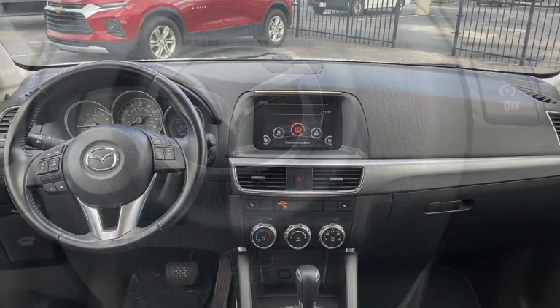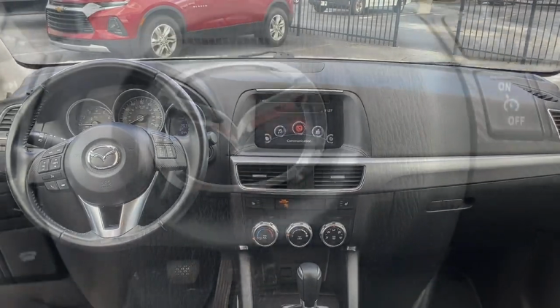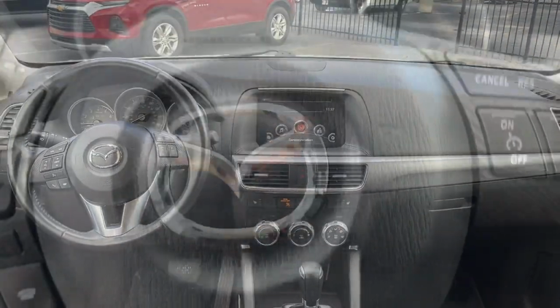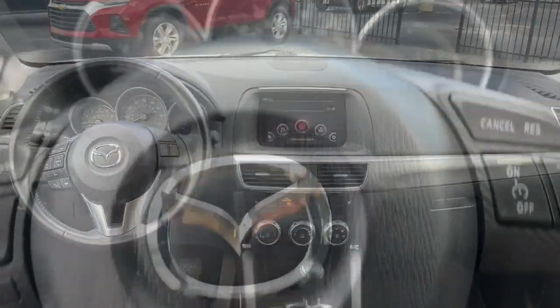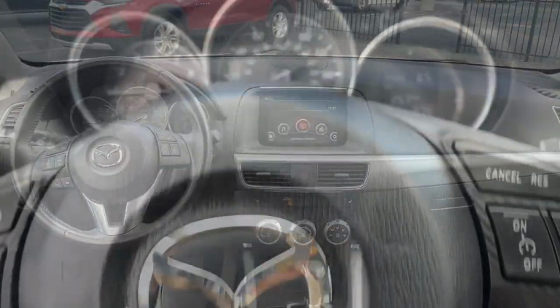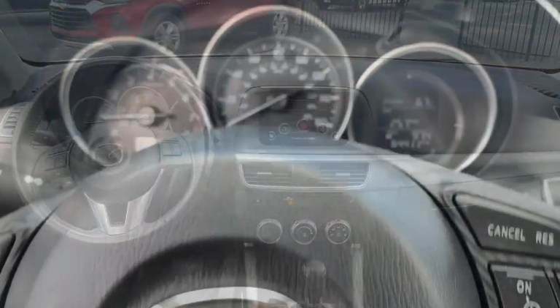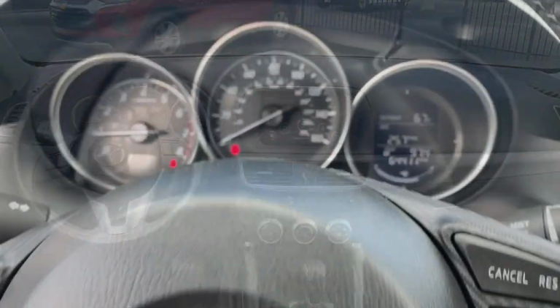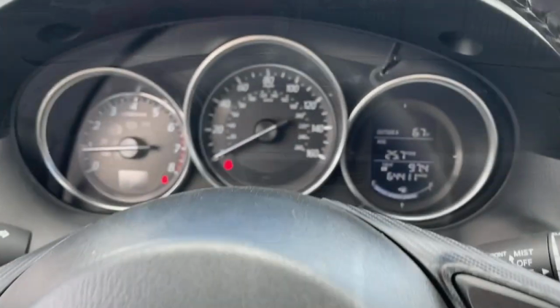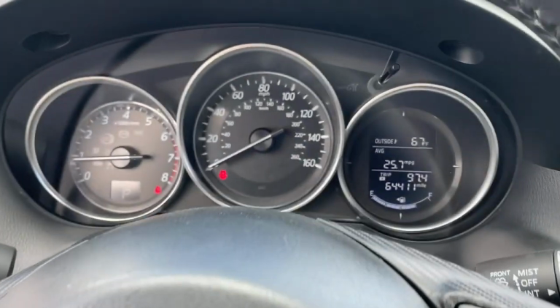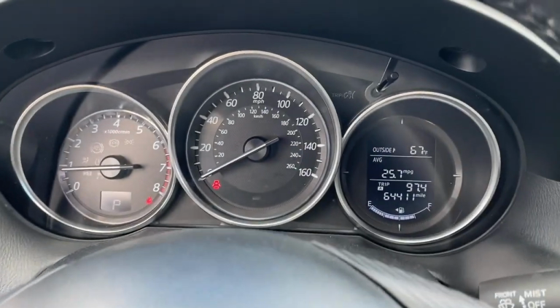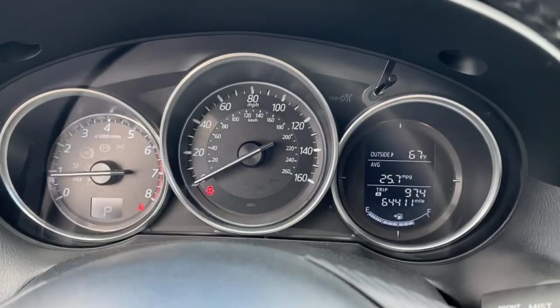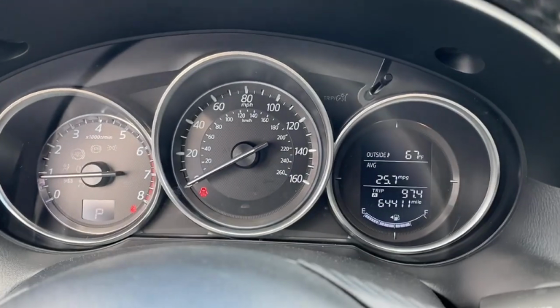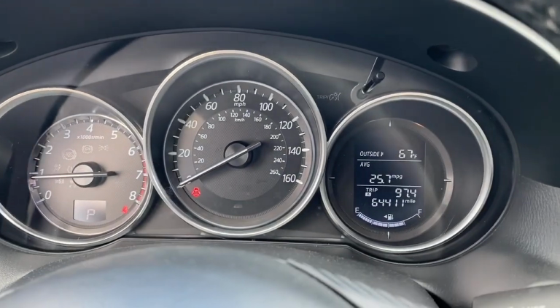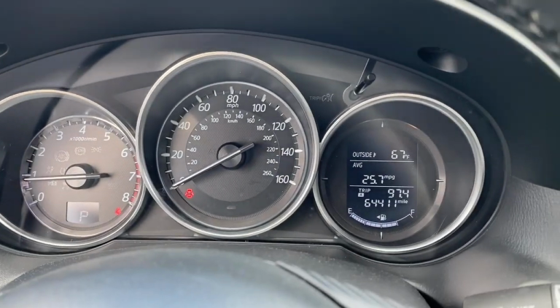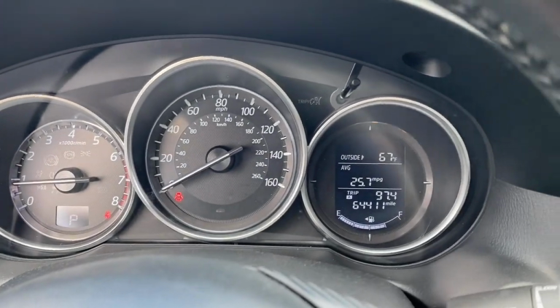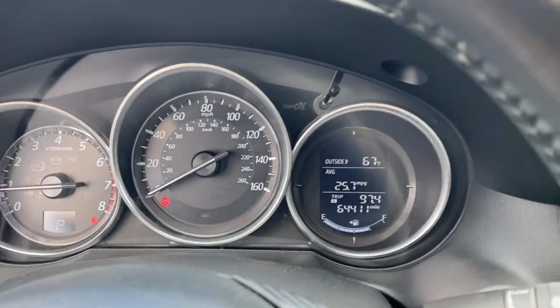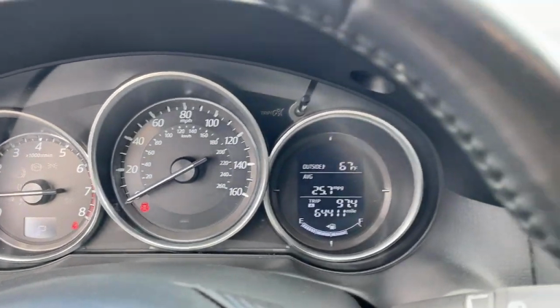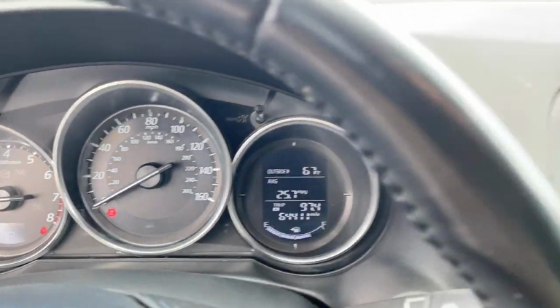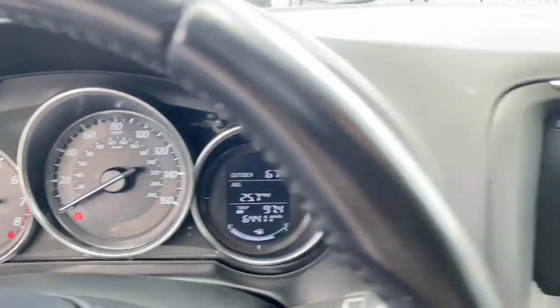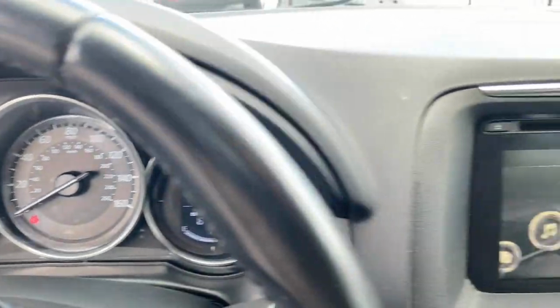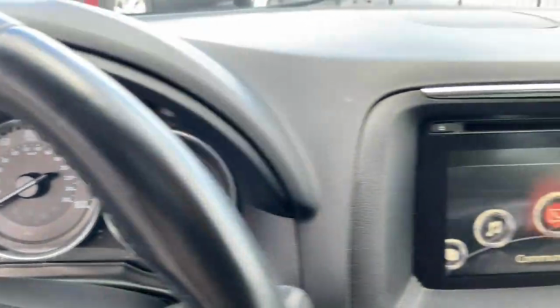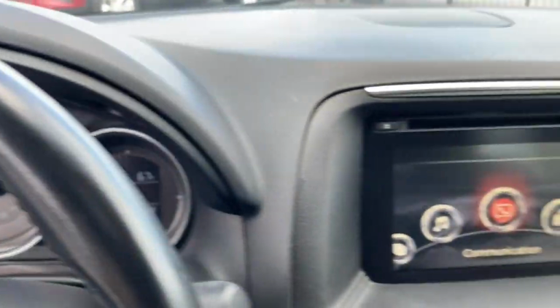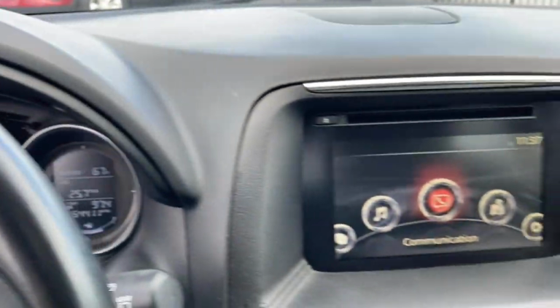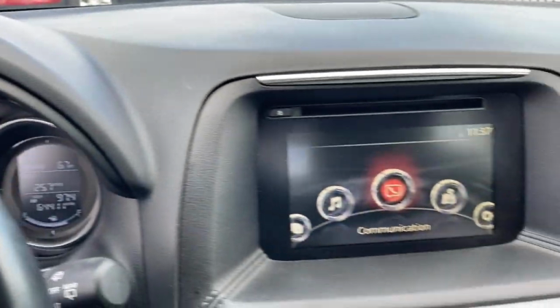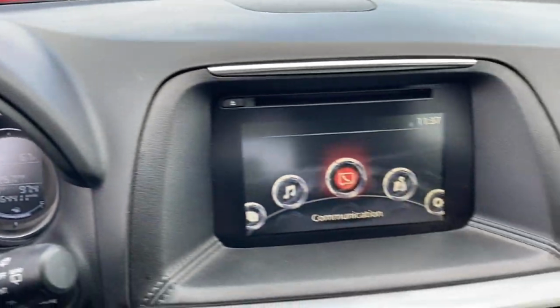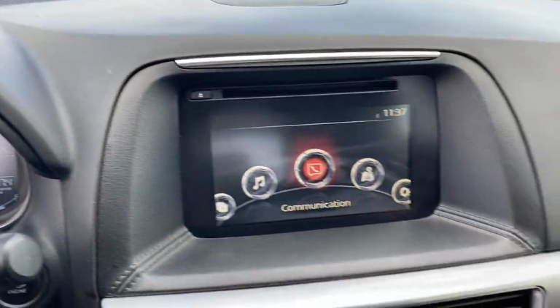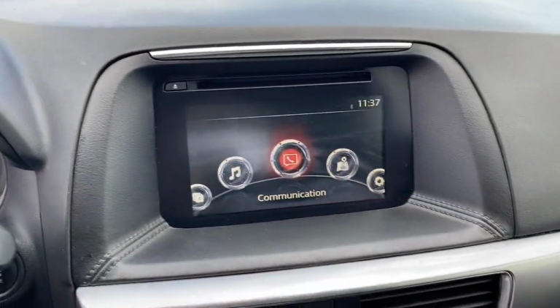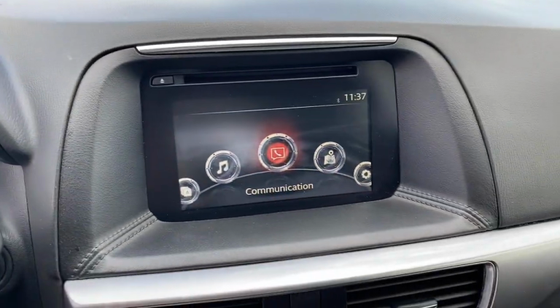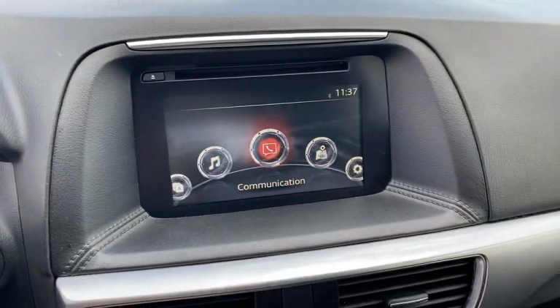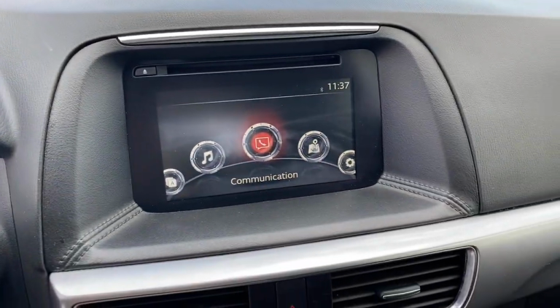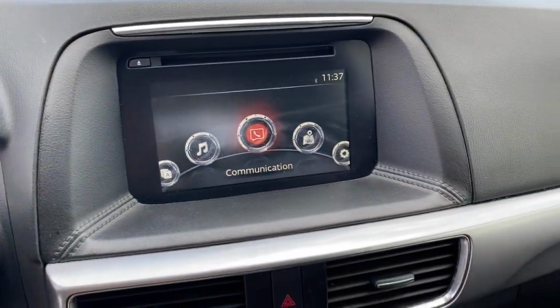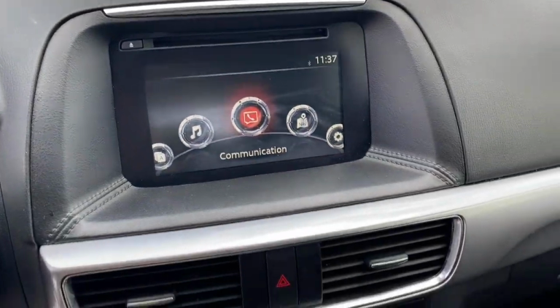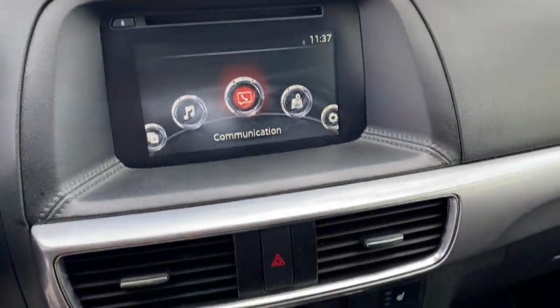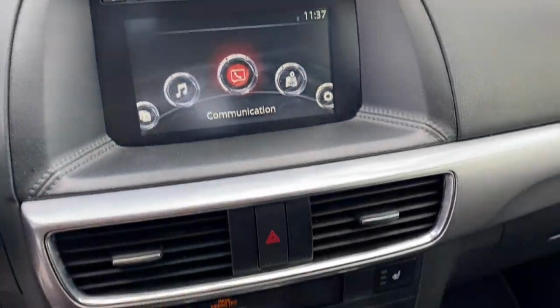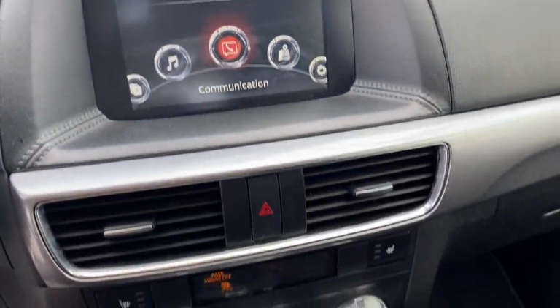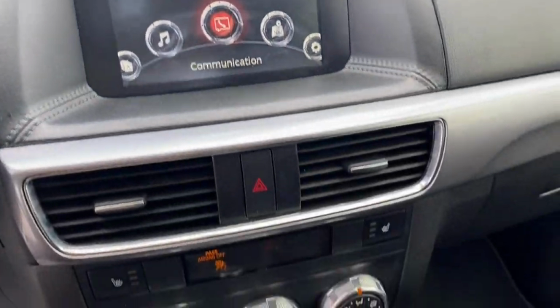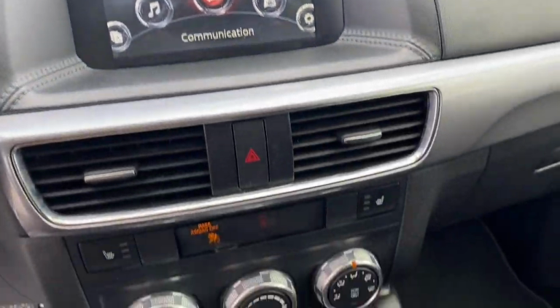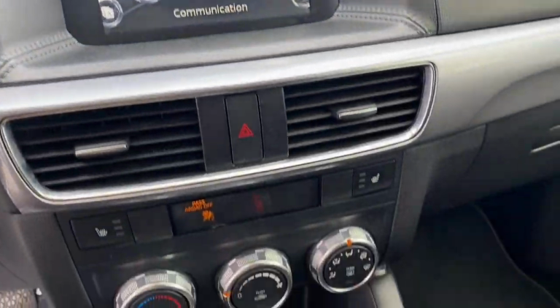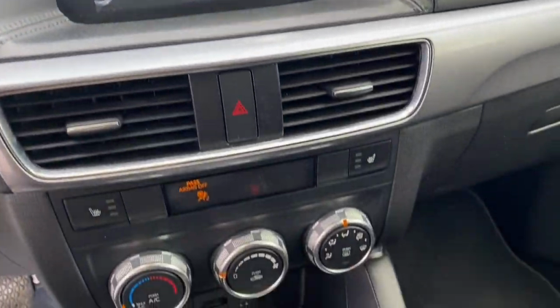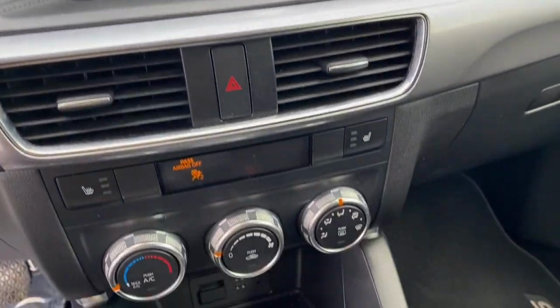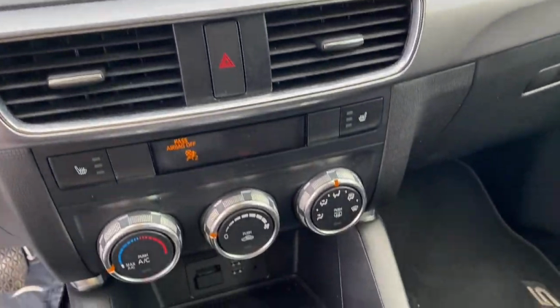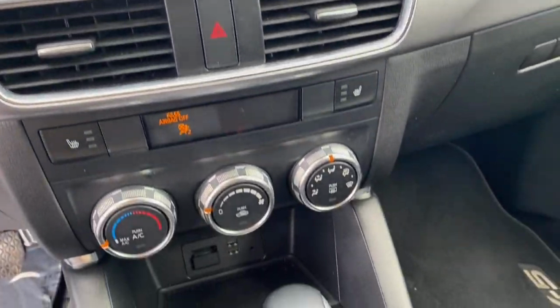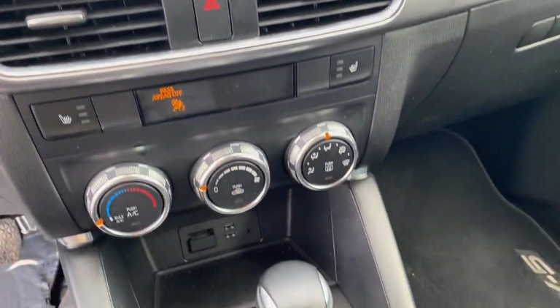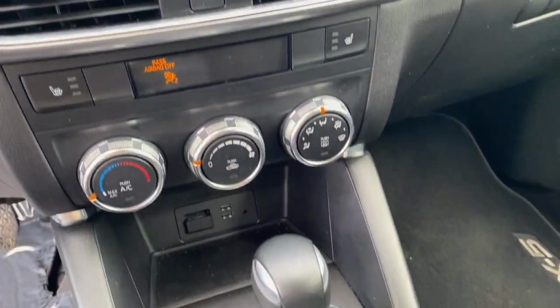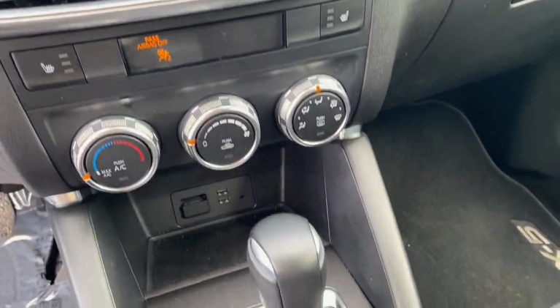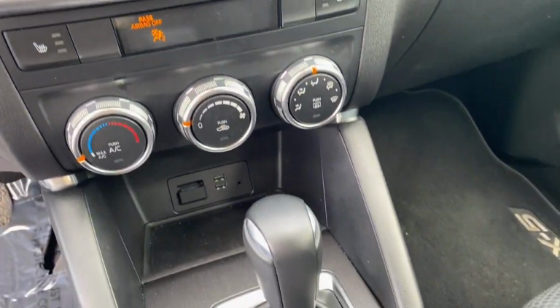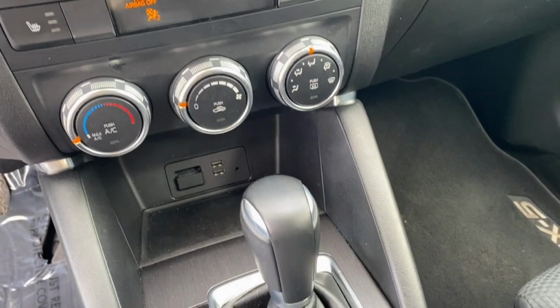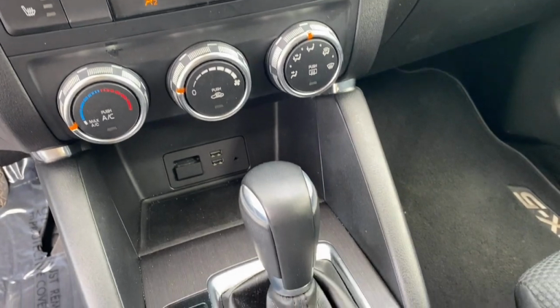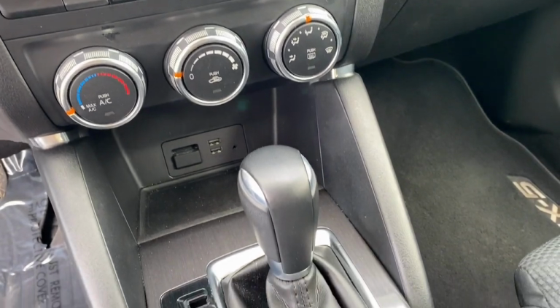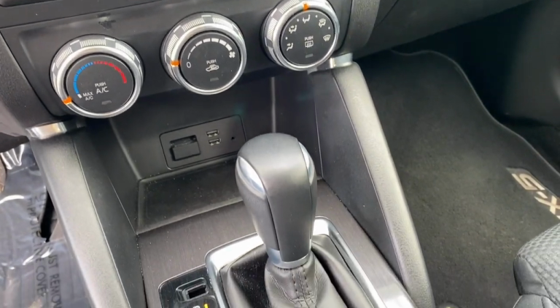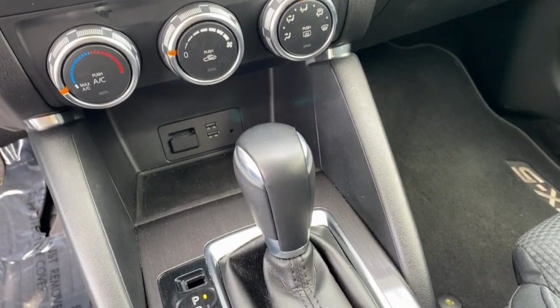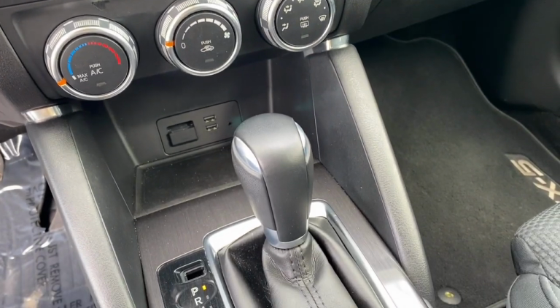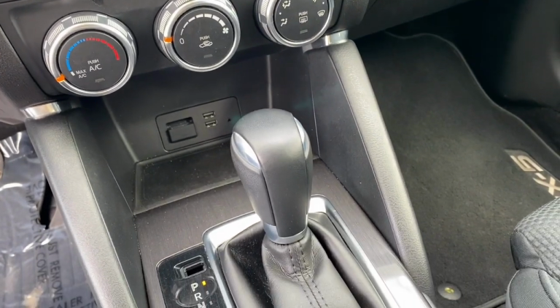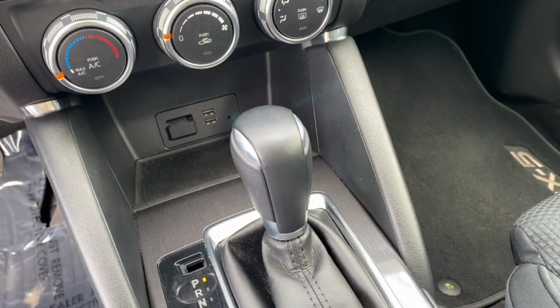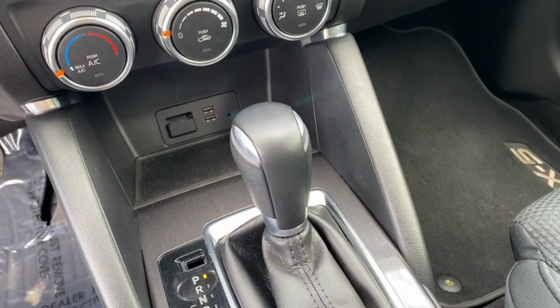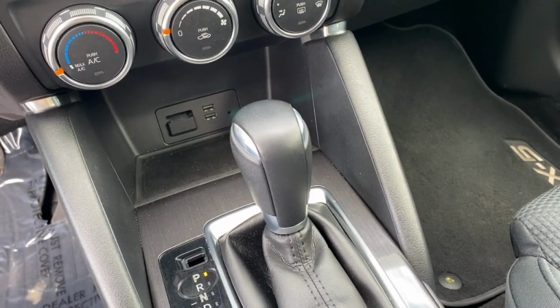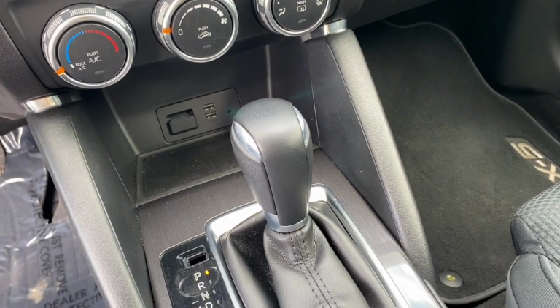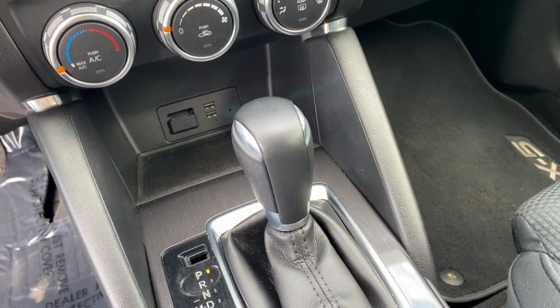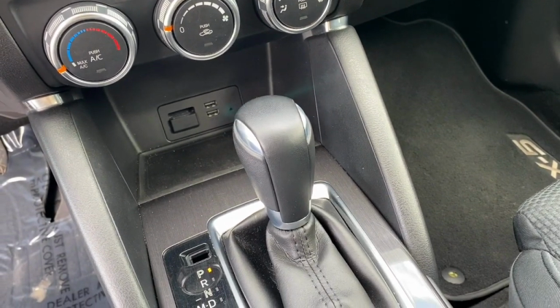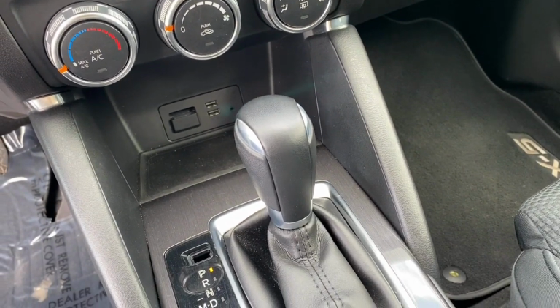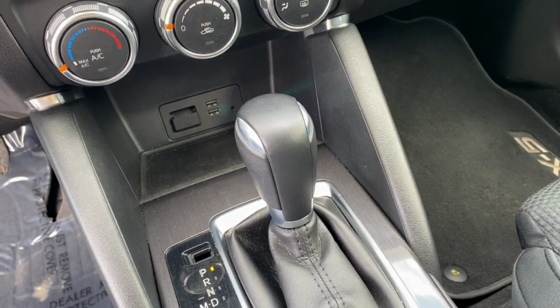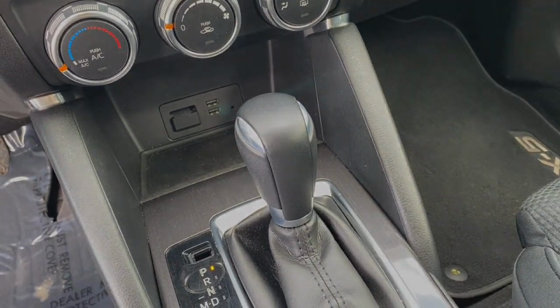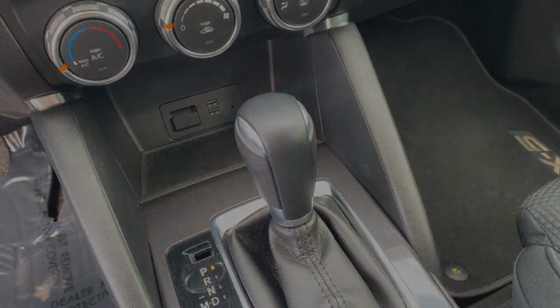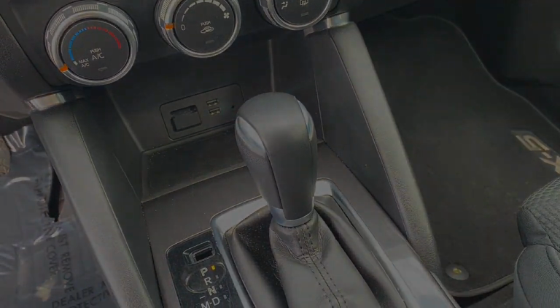Keyless entry, fog lamps, electronic stability control, blind spot monitor, trip computer.